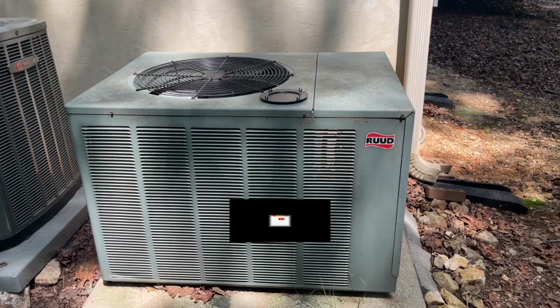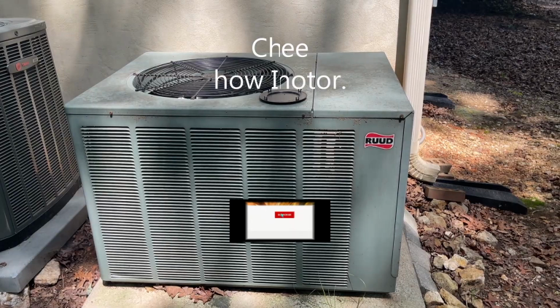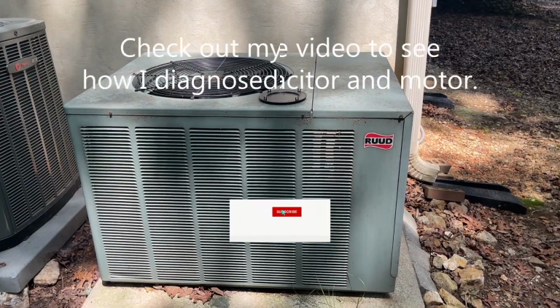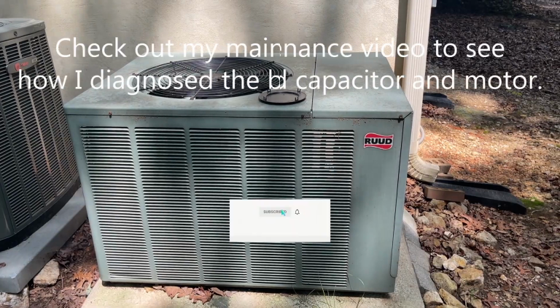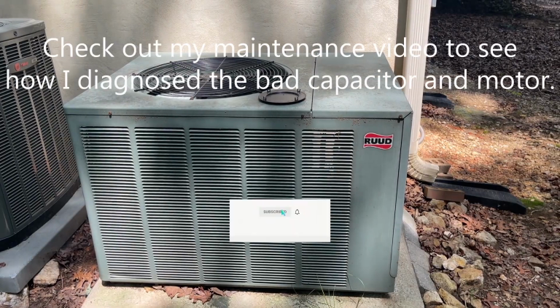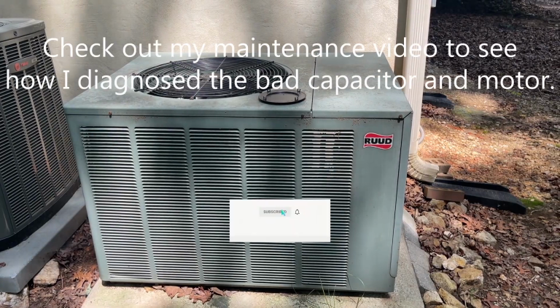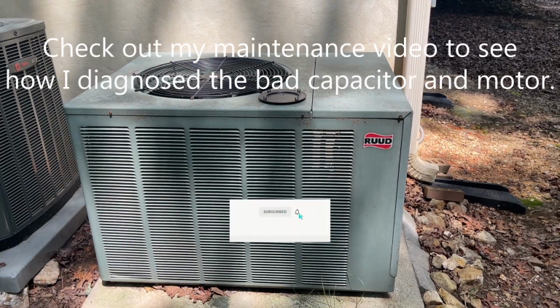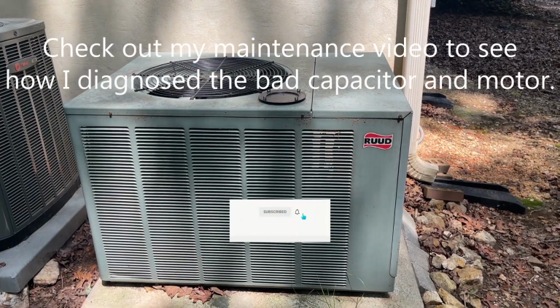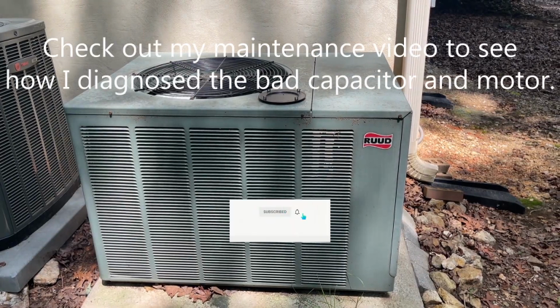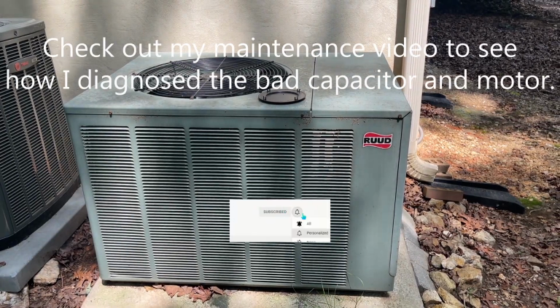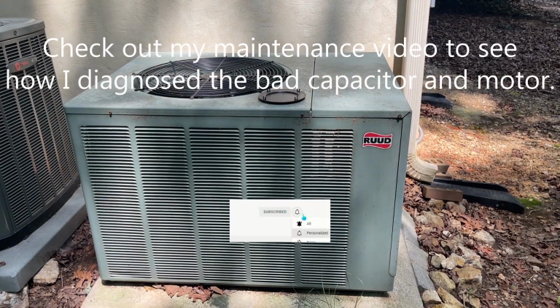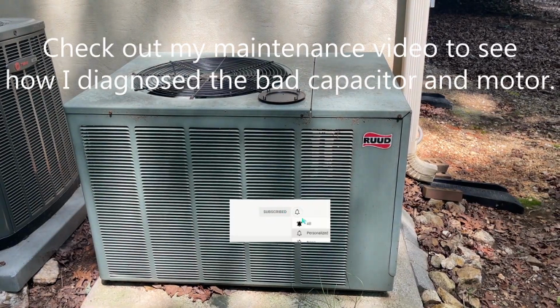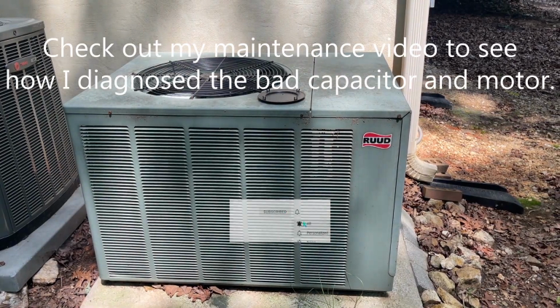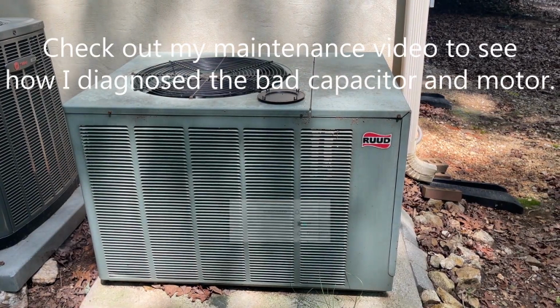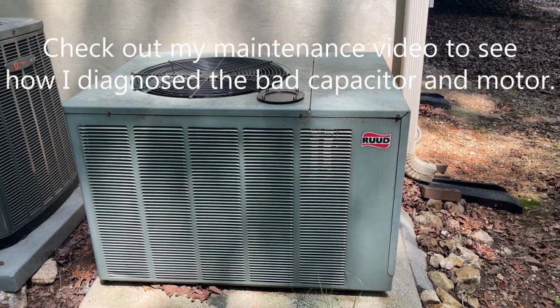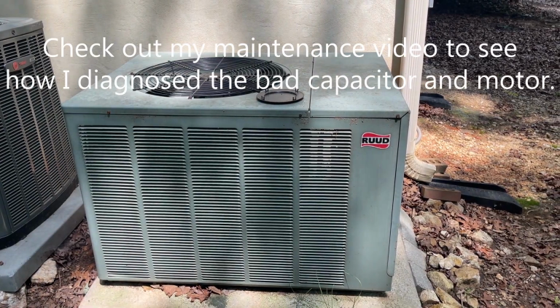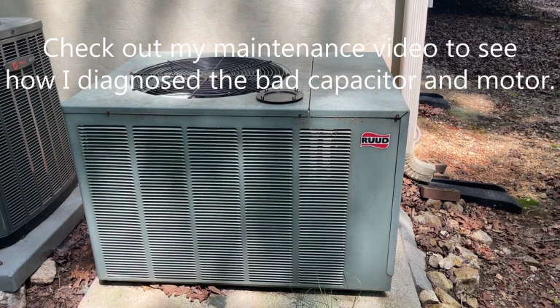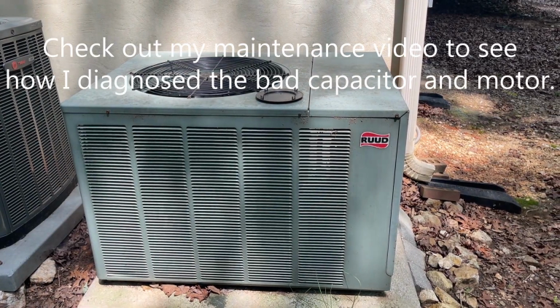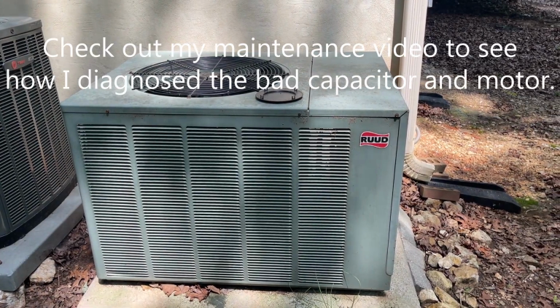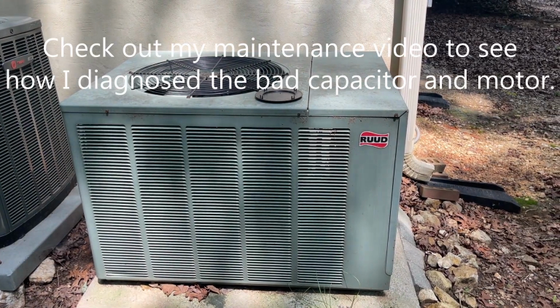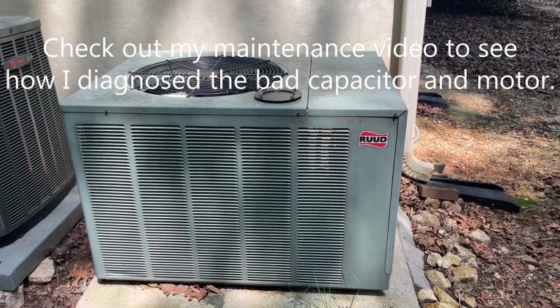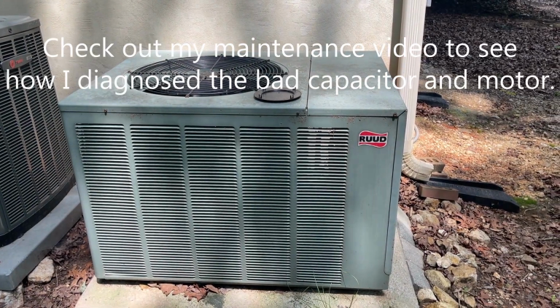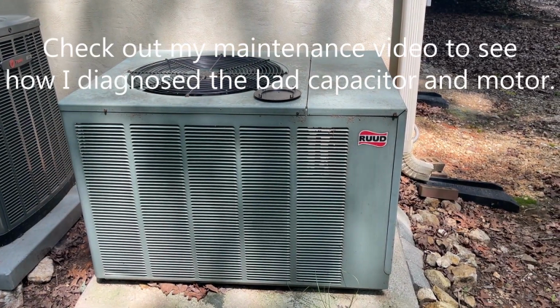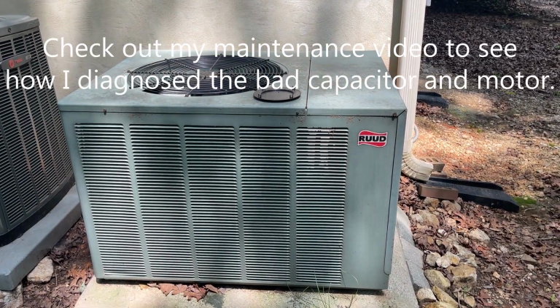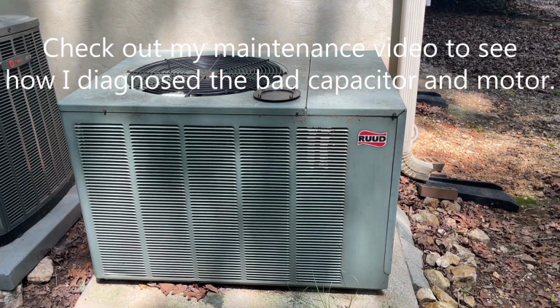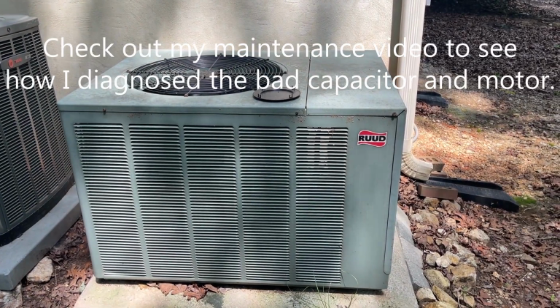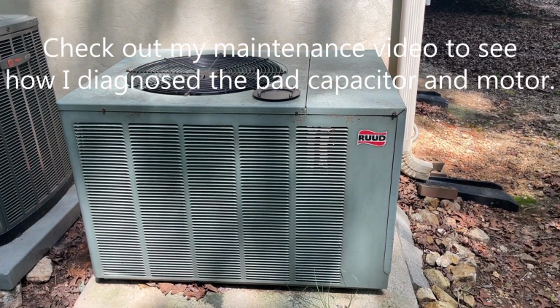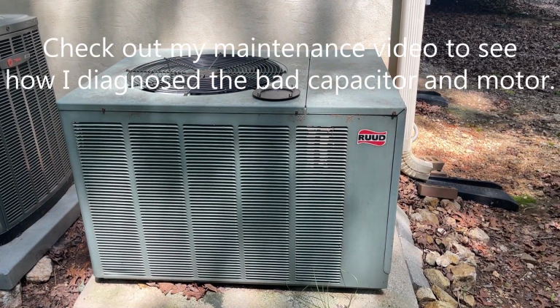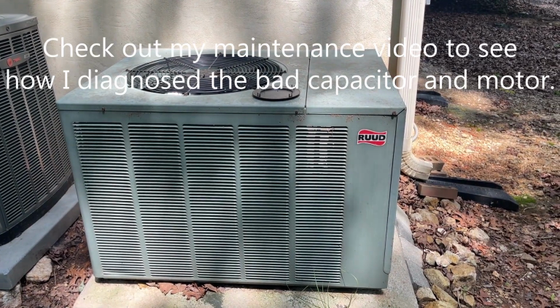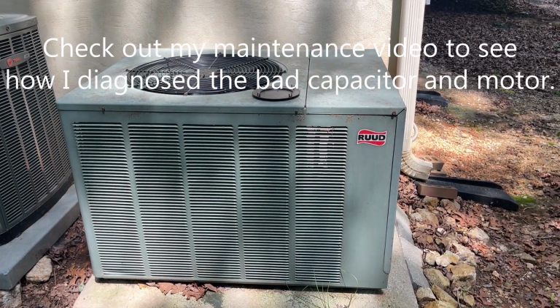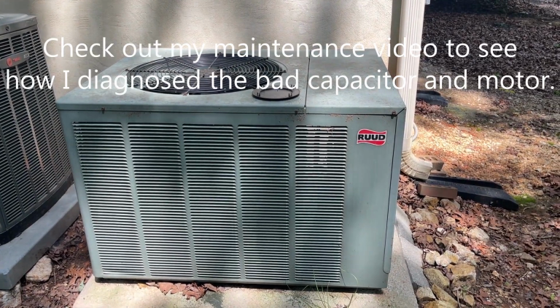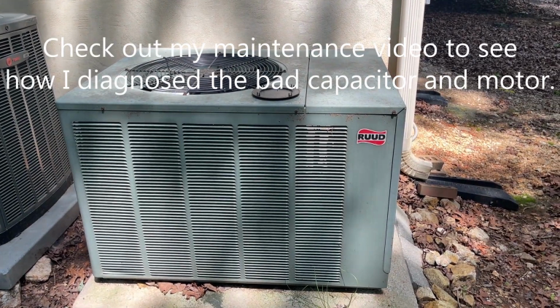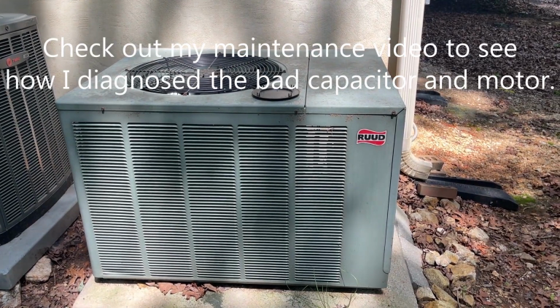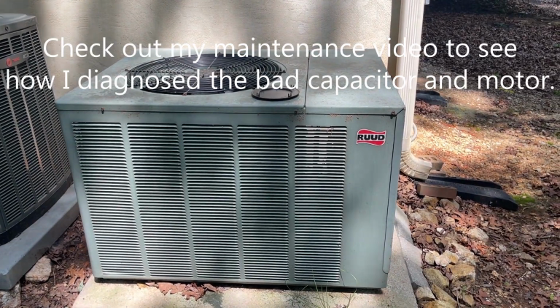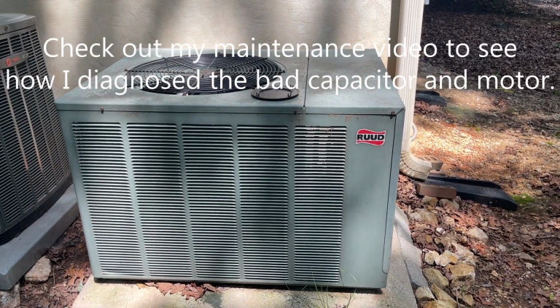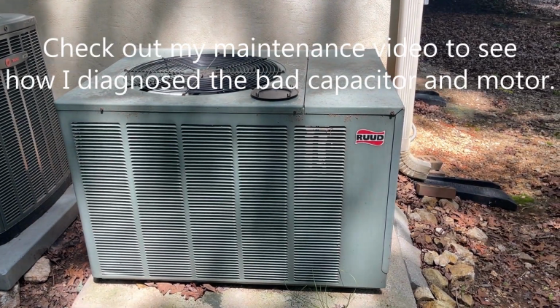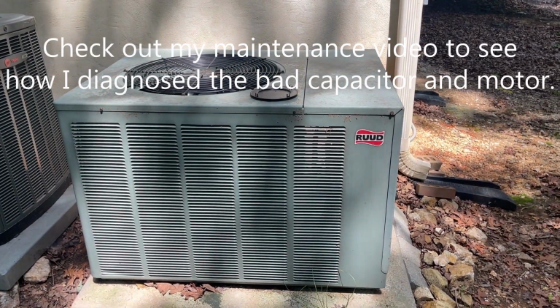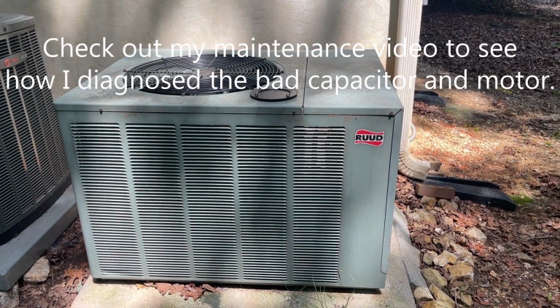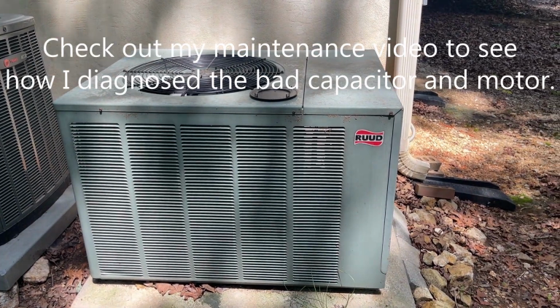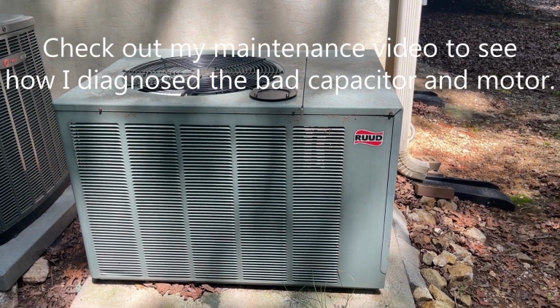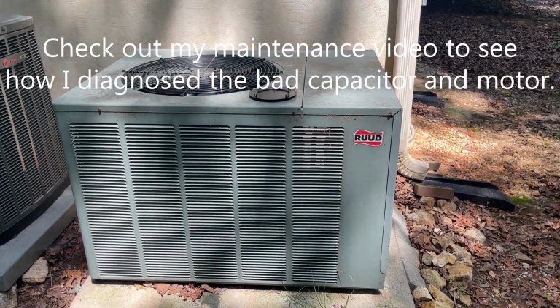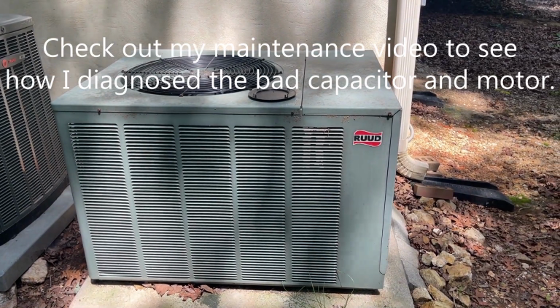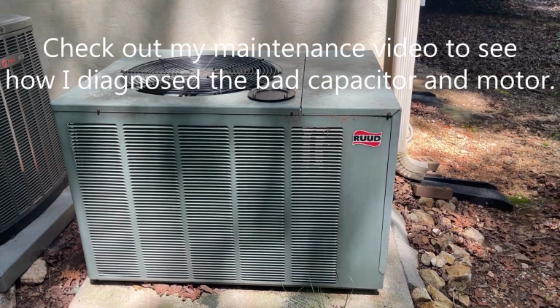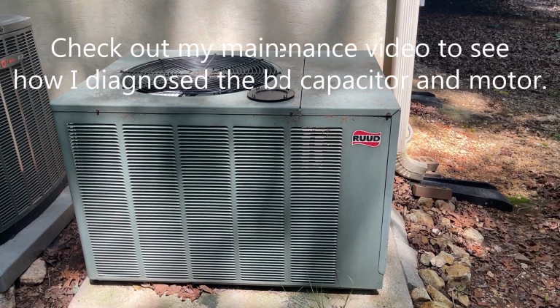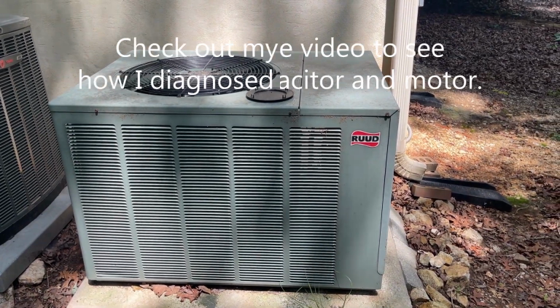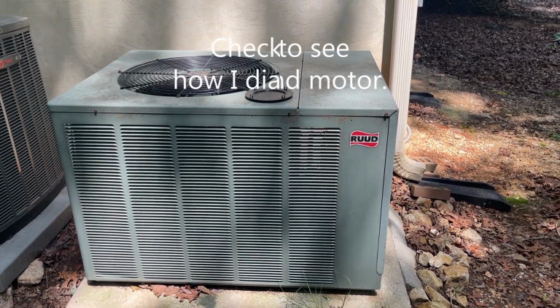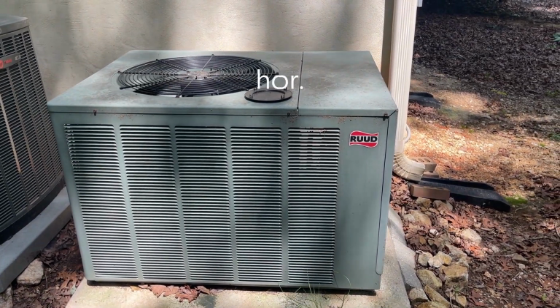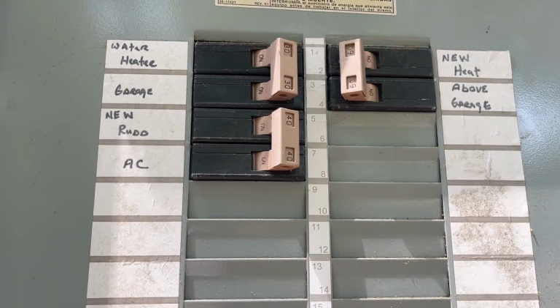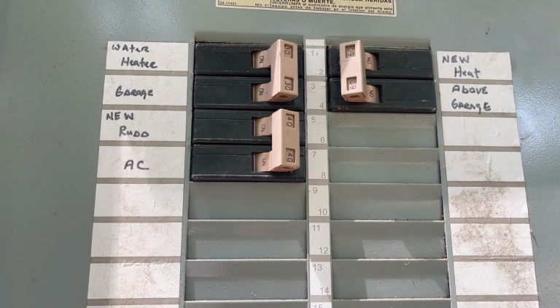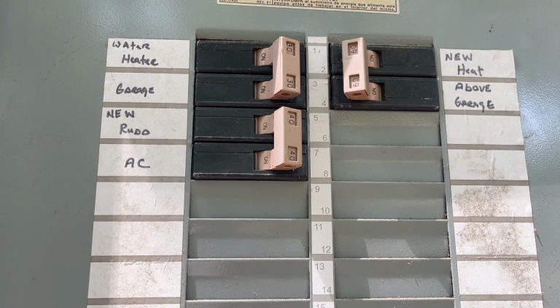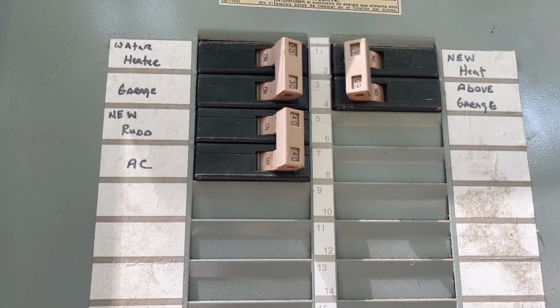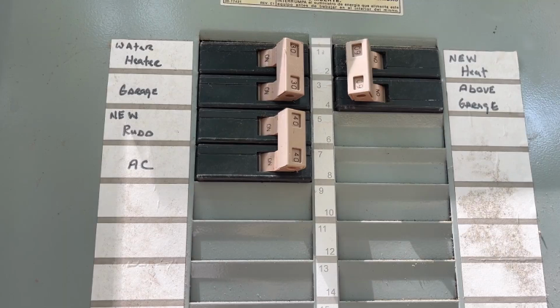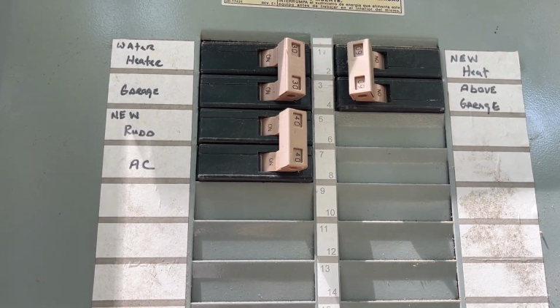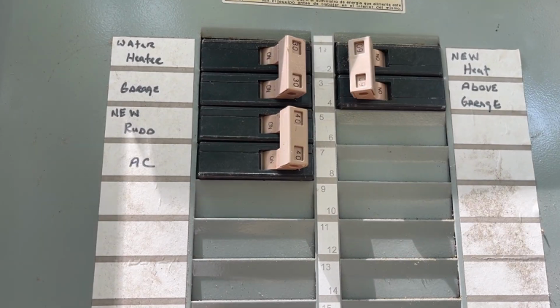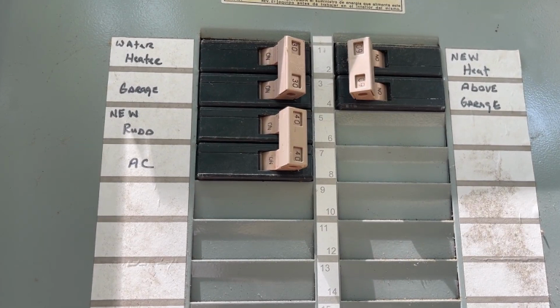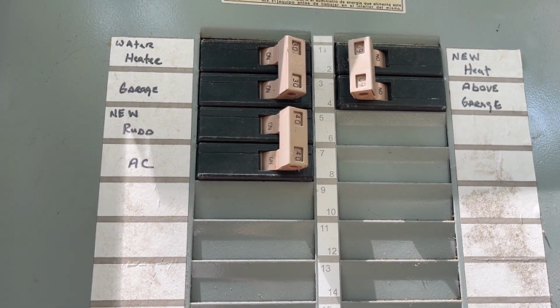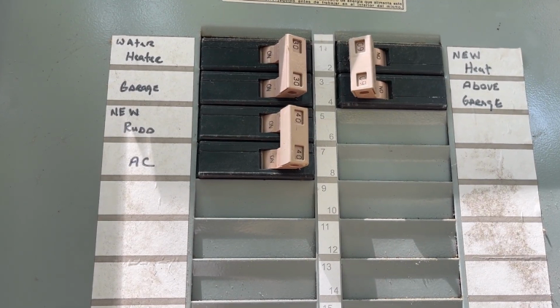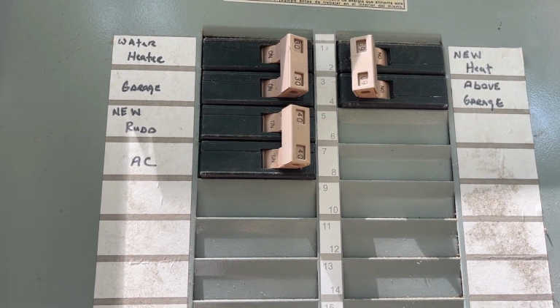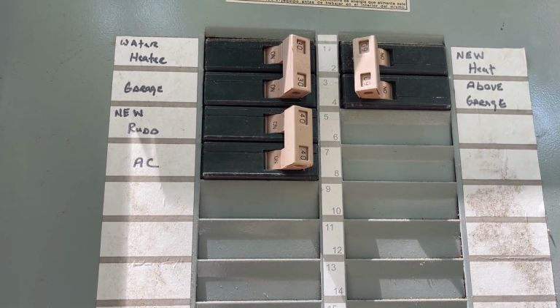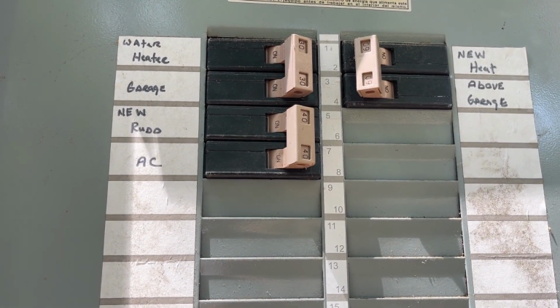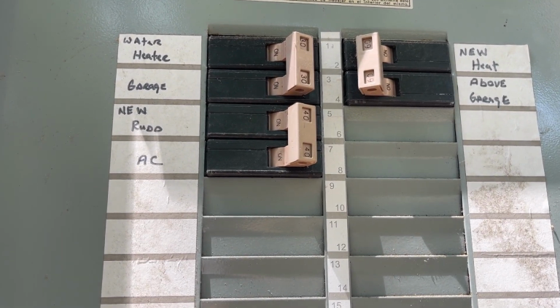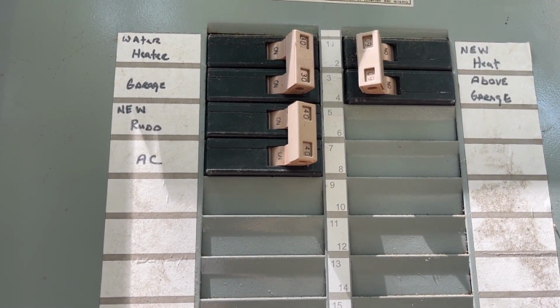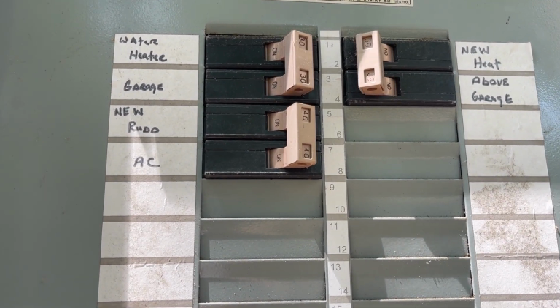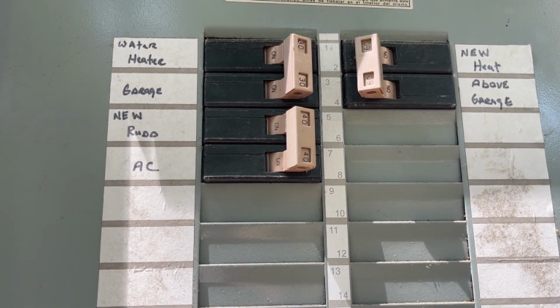In this video, I am going to change the condenser fan motor and capacitor in this roof heat pump. First, I will turn the power off.